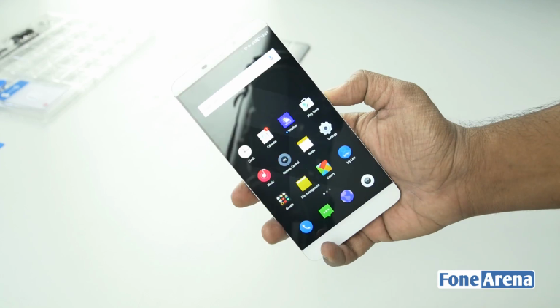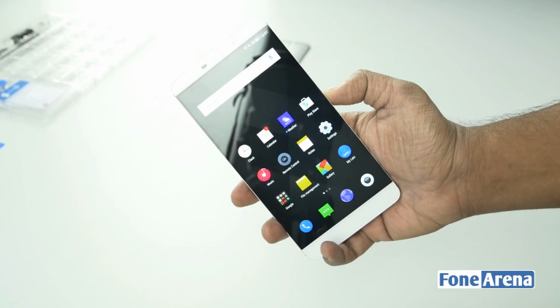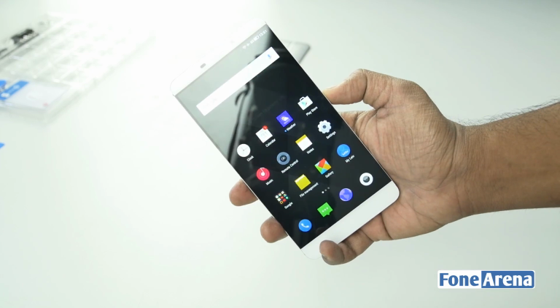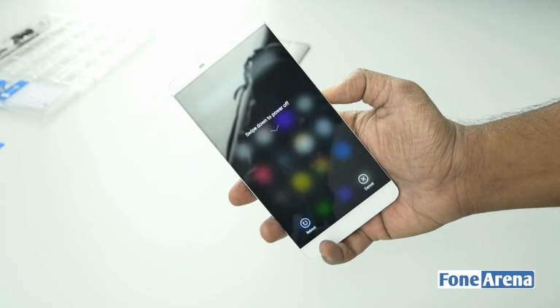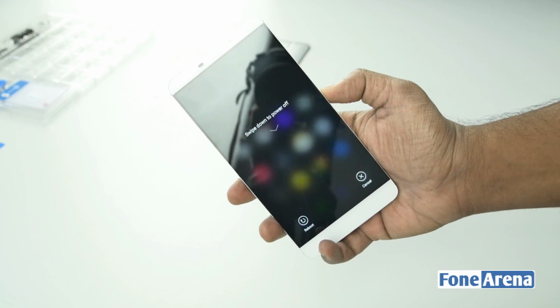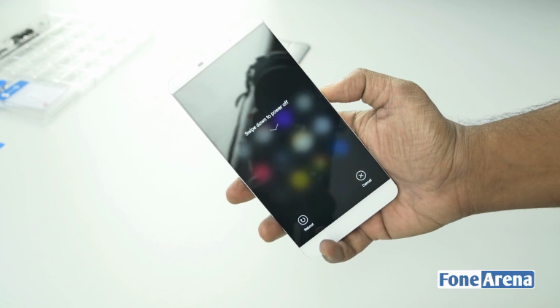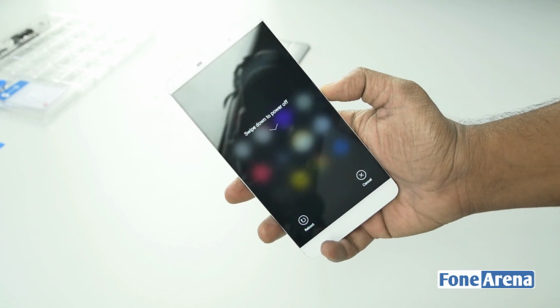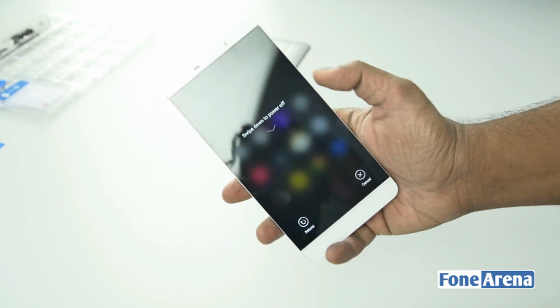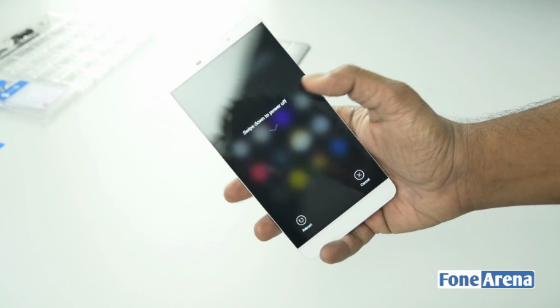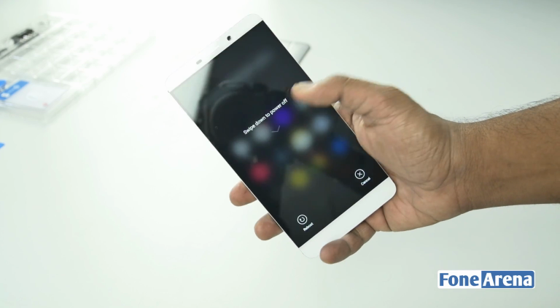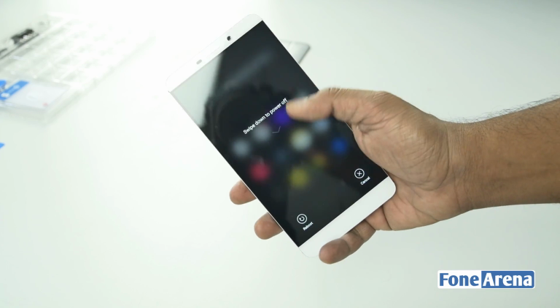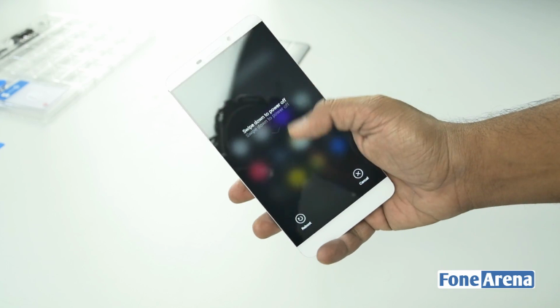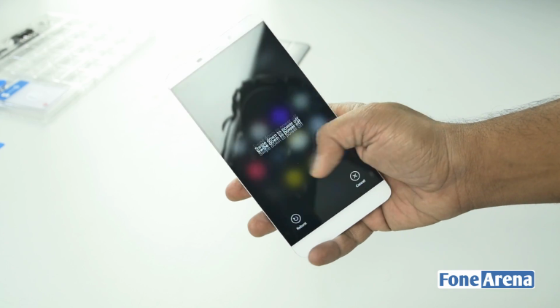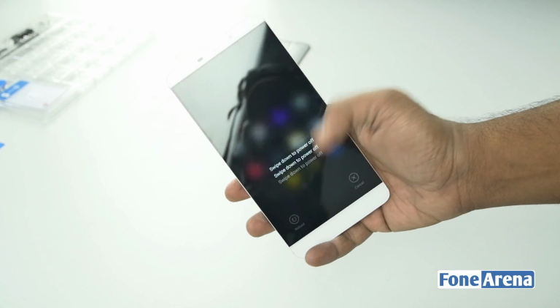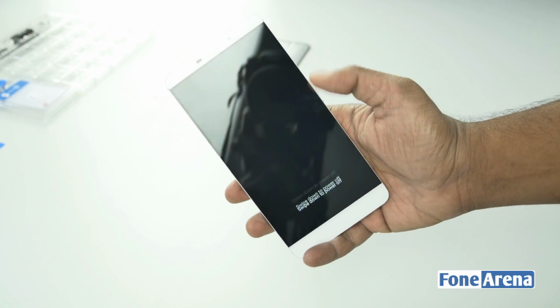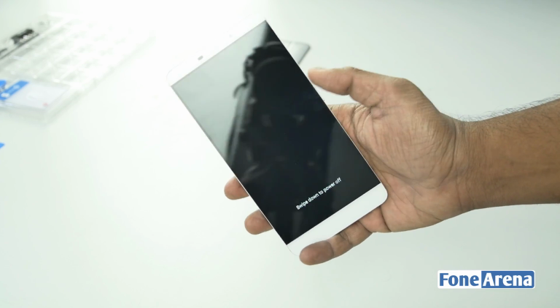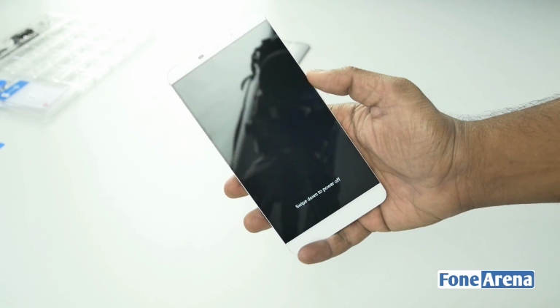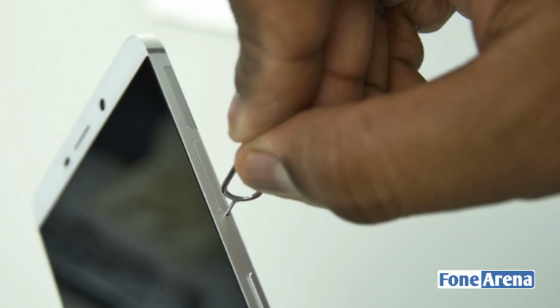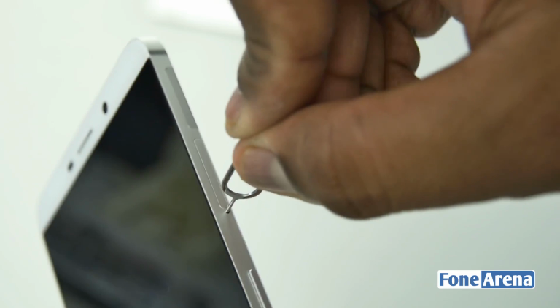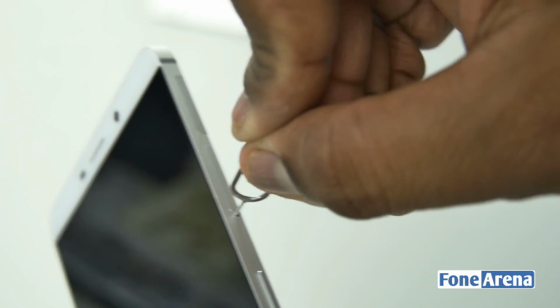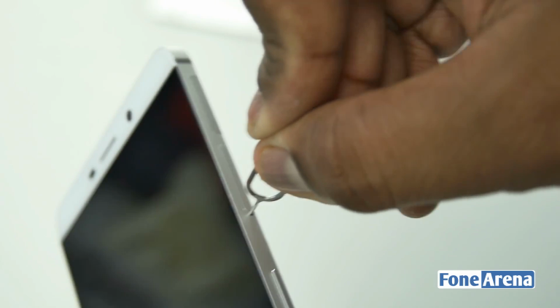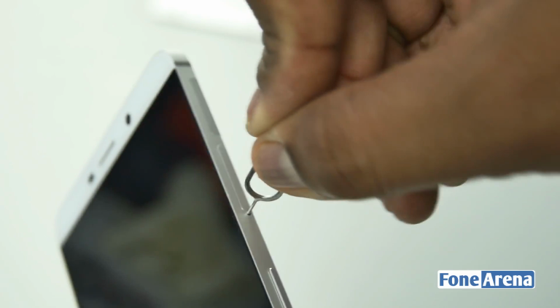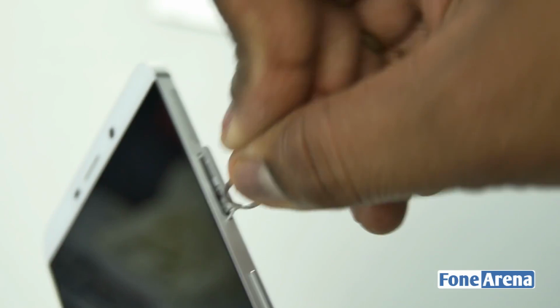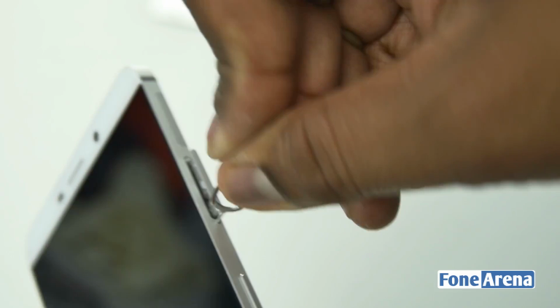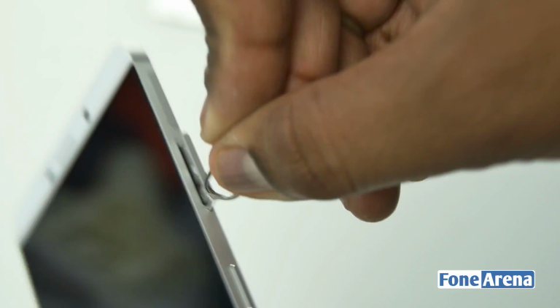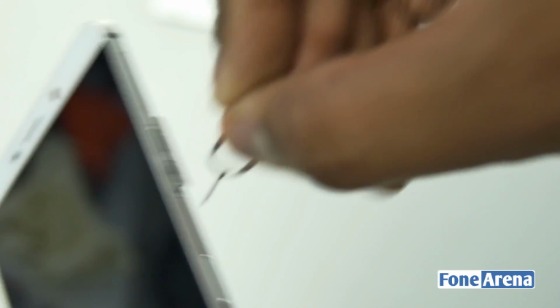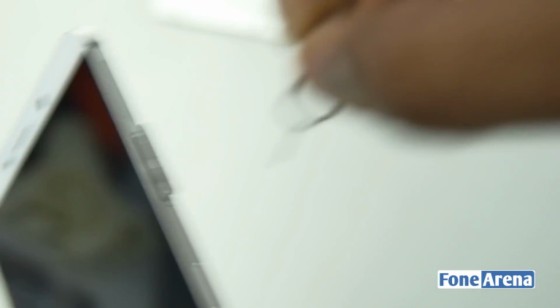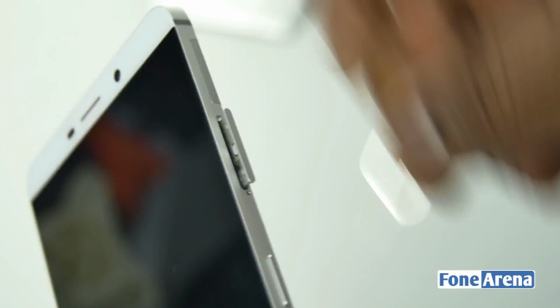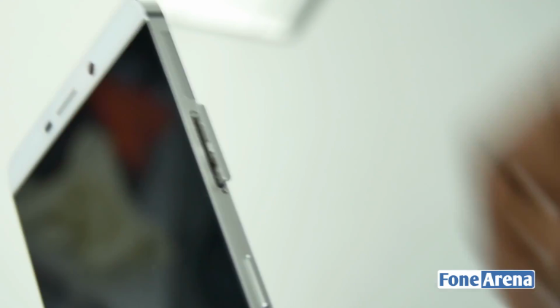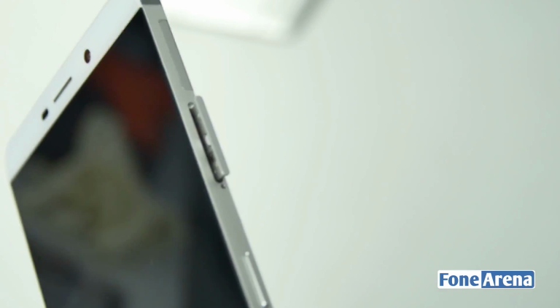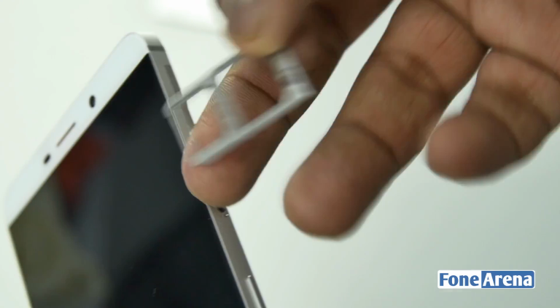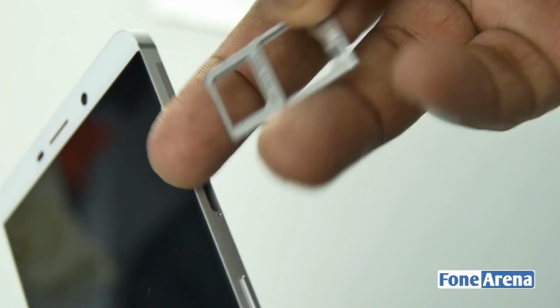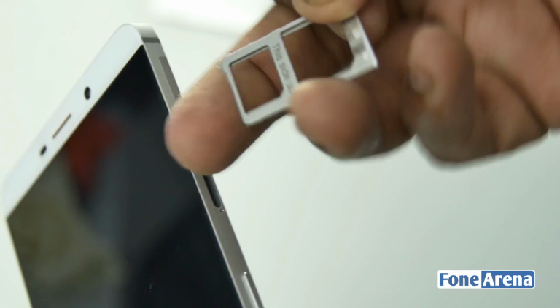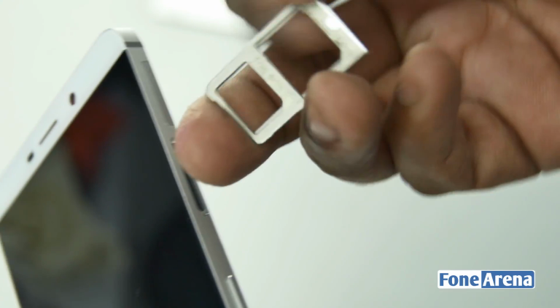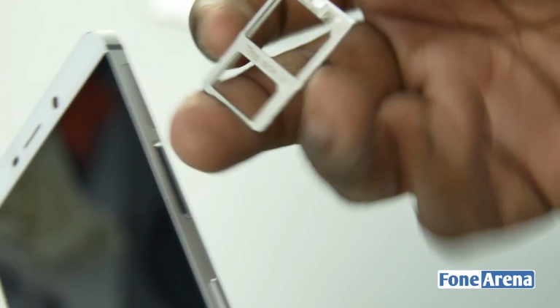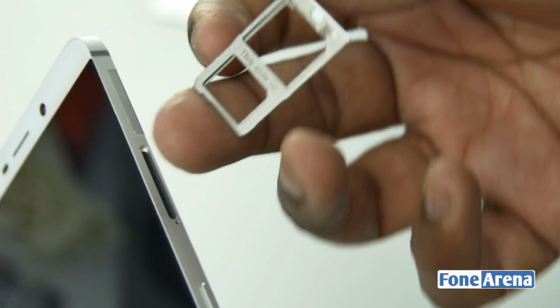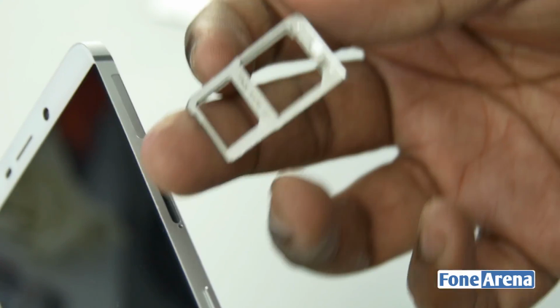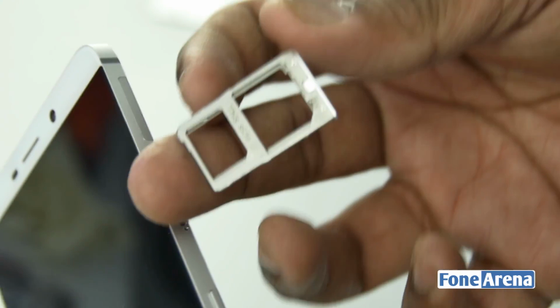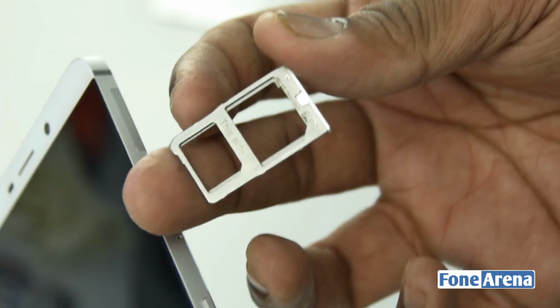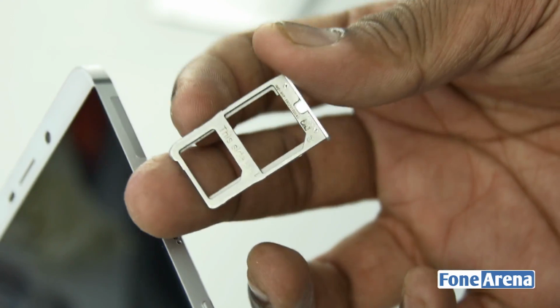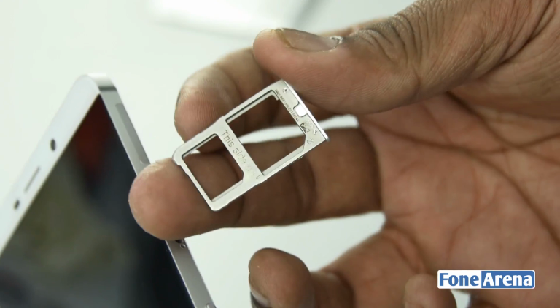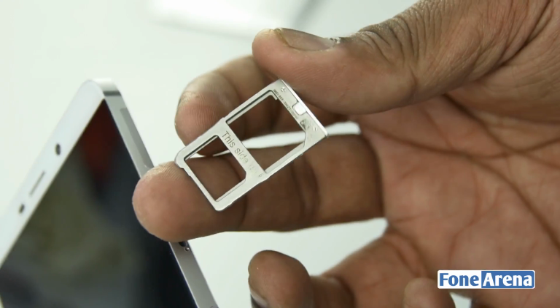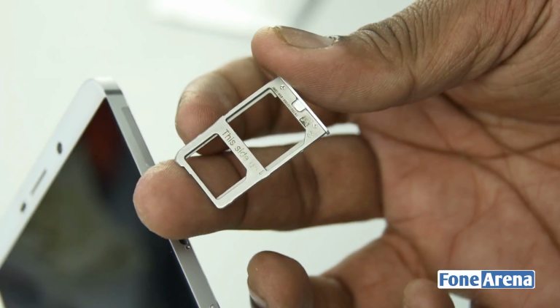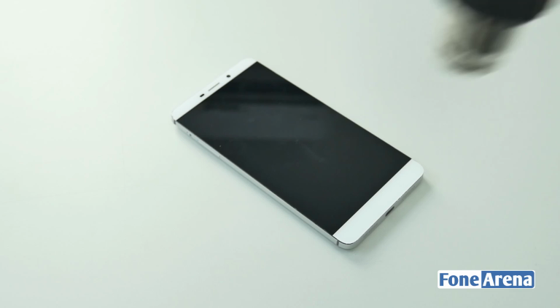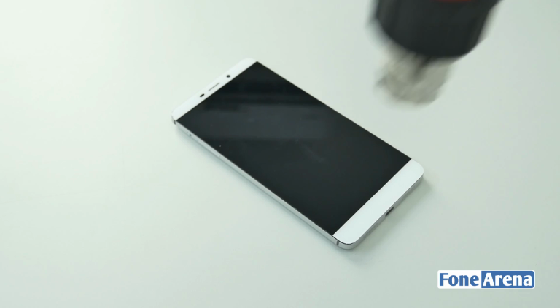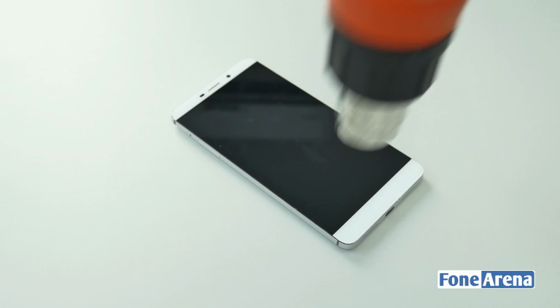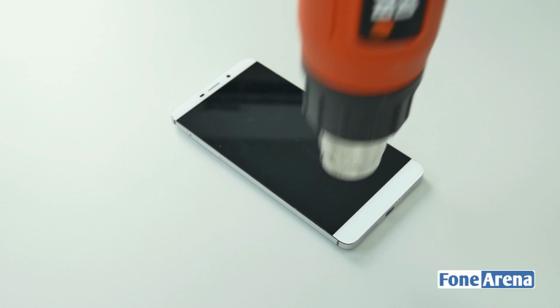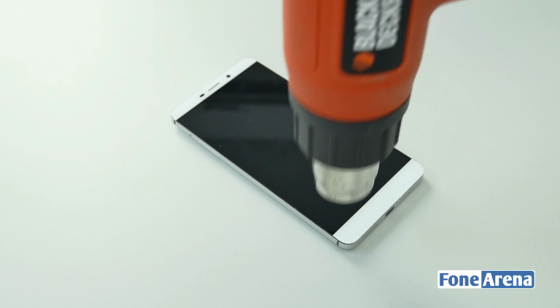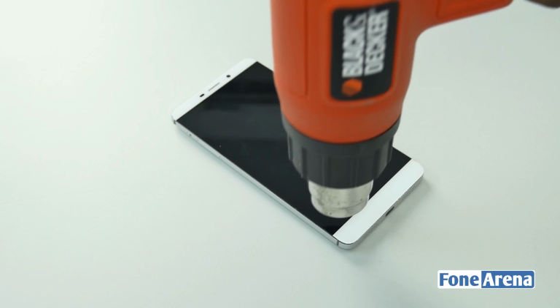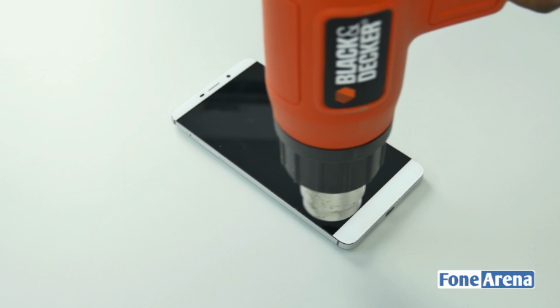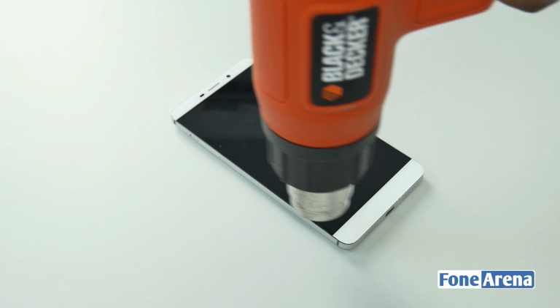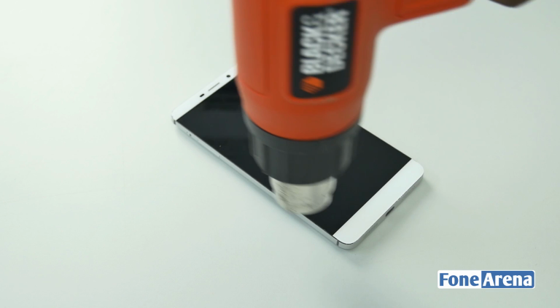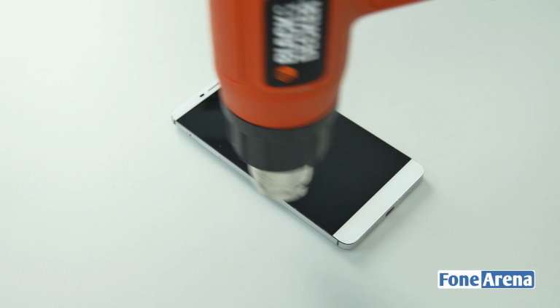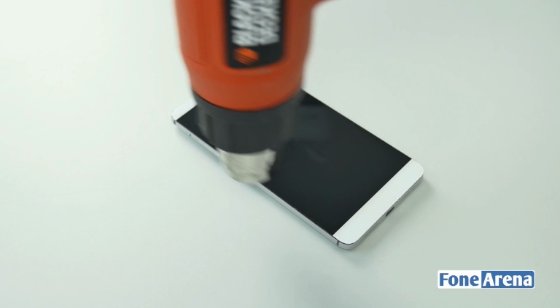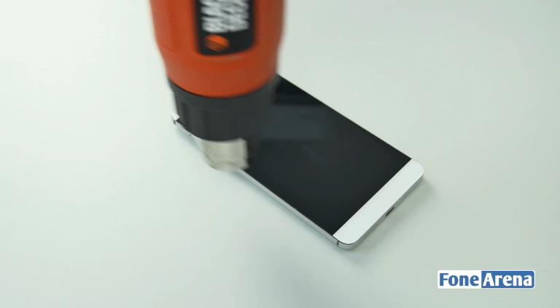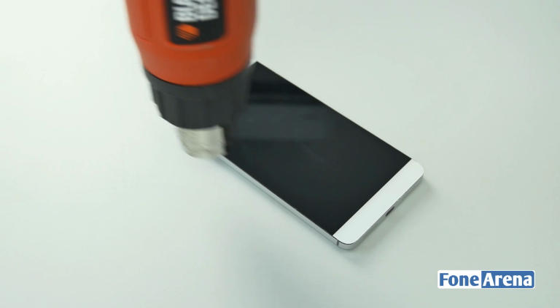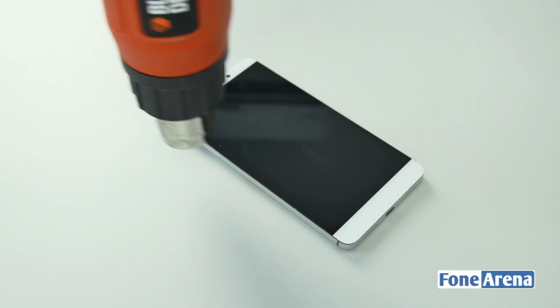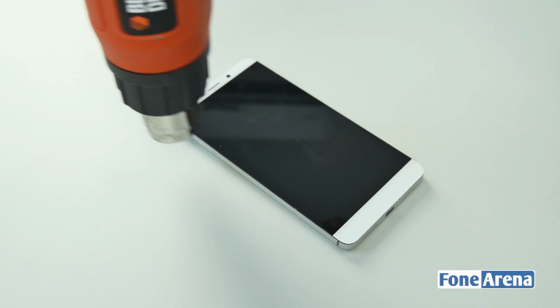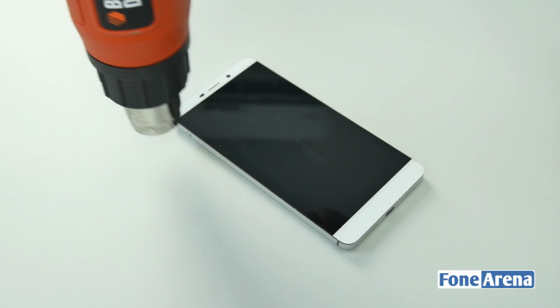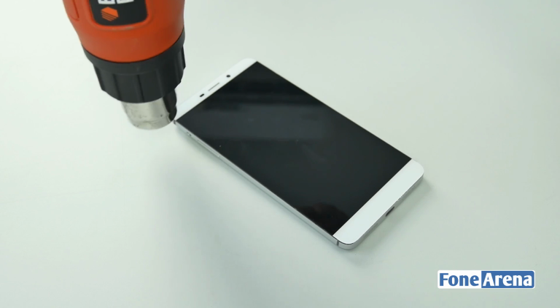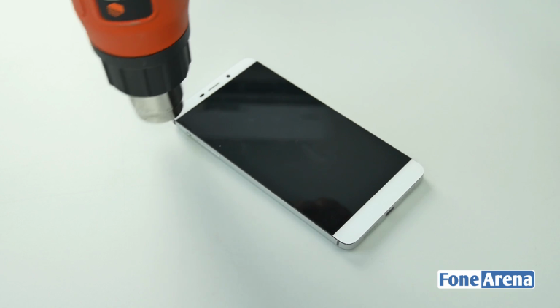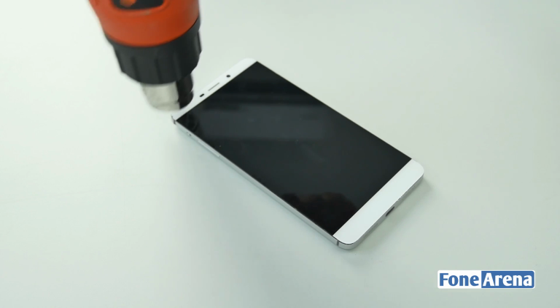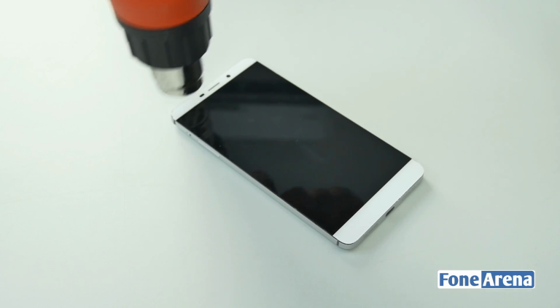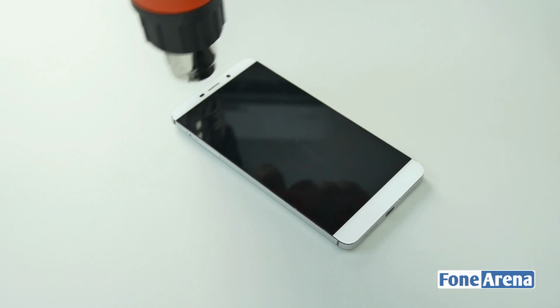First, let us switch off the phone and remove the SIM card slot in order to start the teardown. Let's heat up the display in order to remove it.